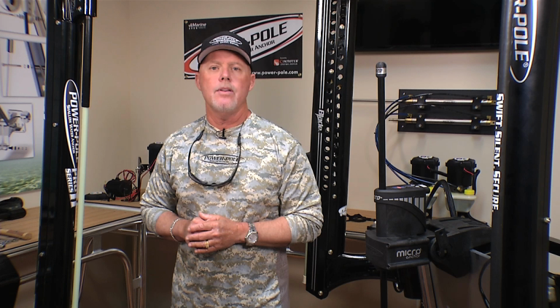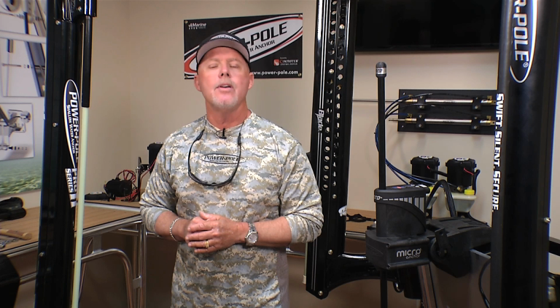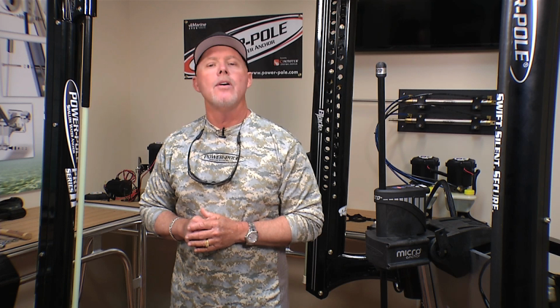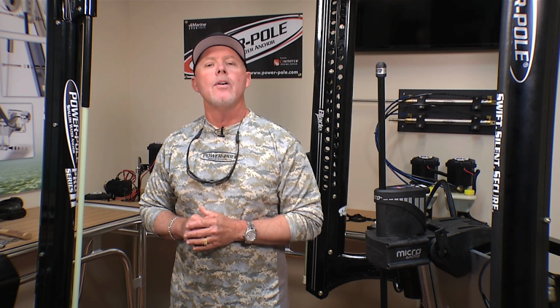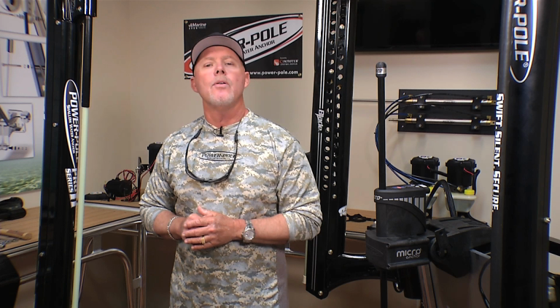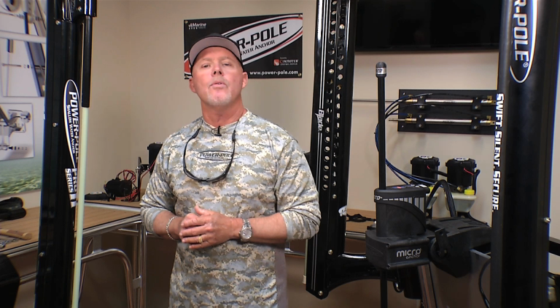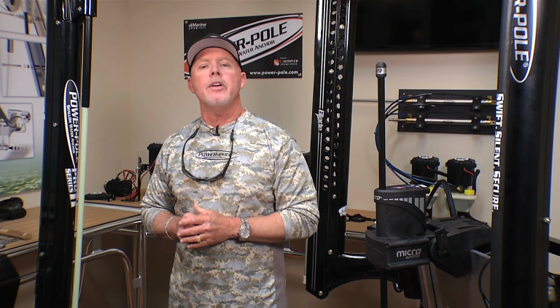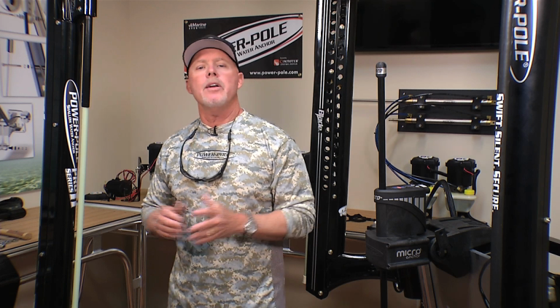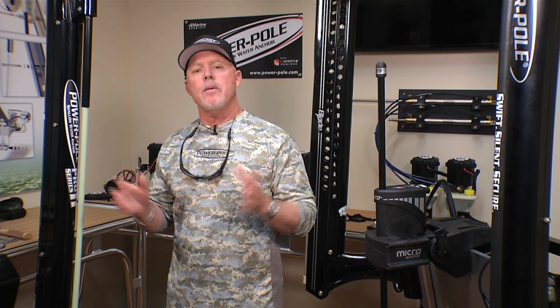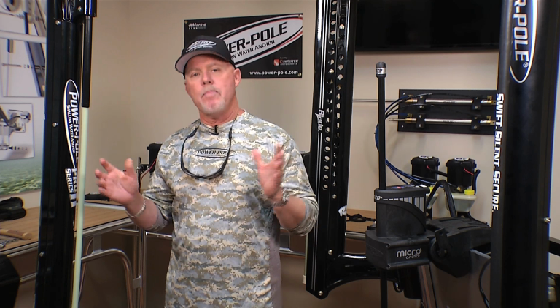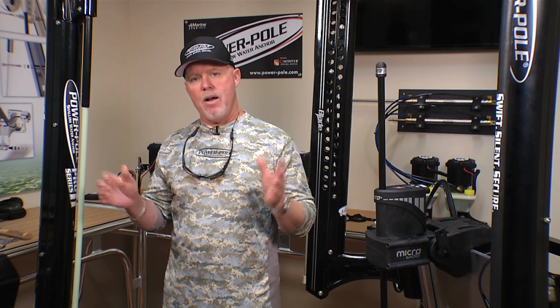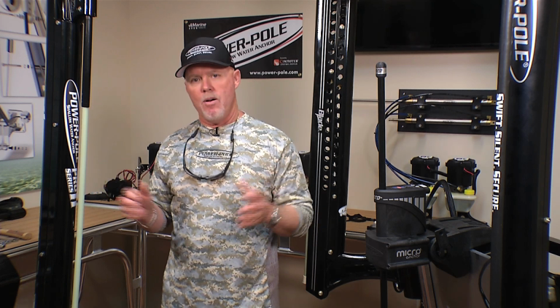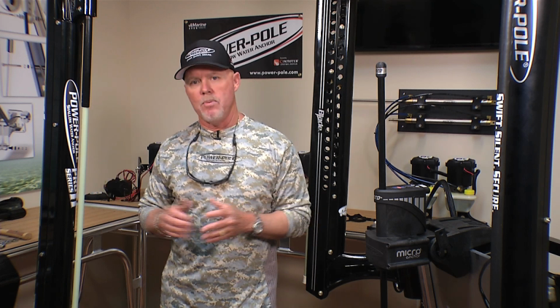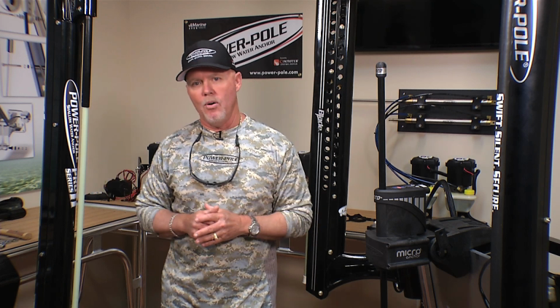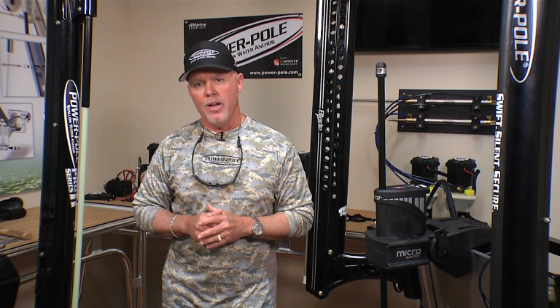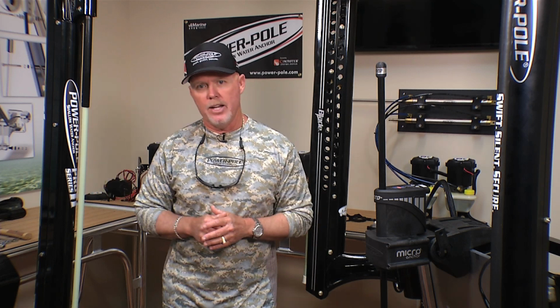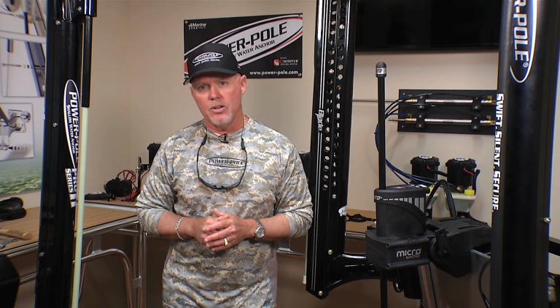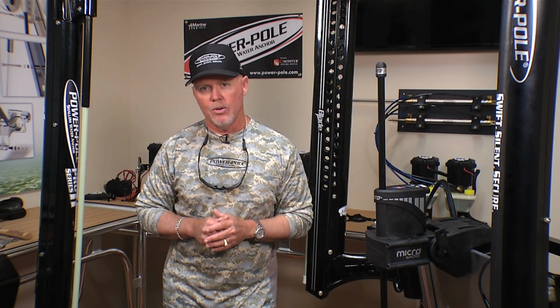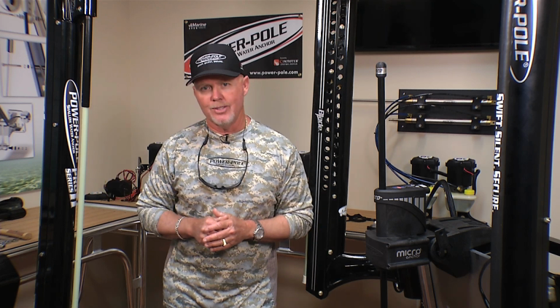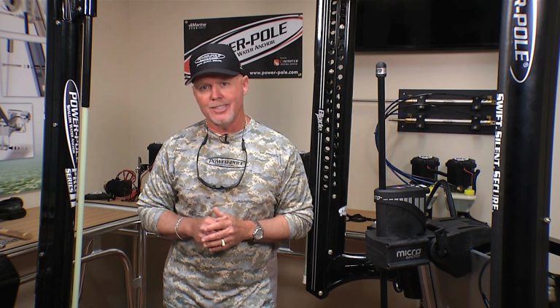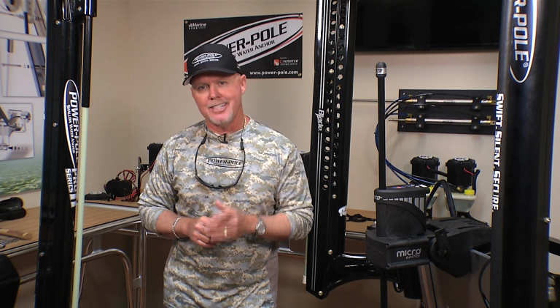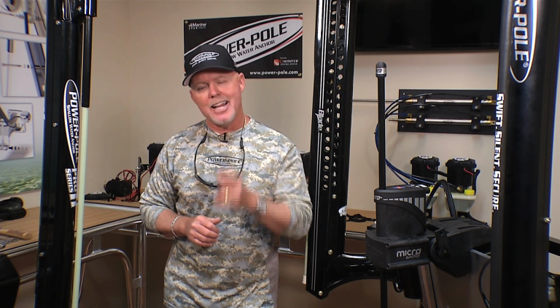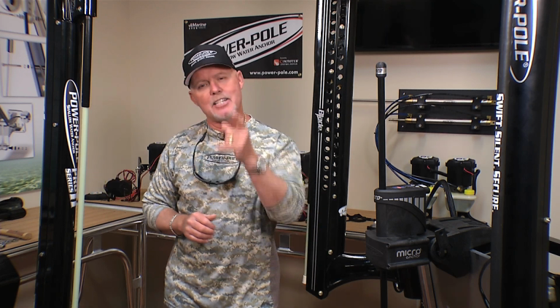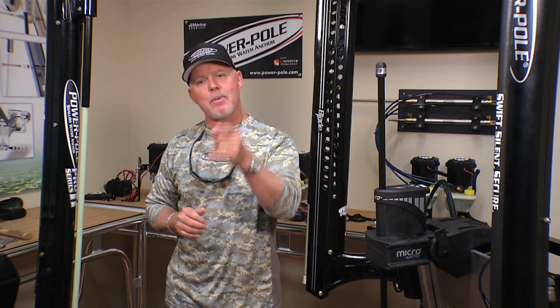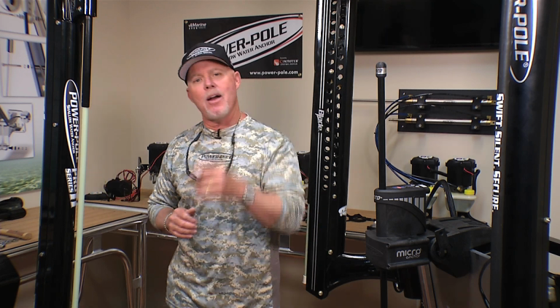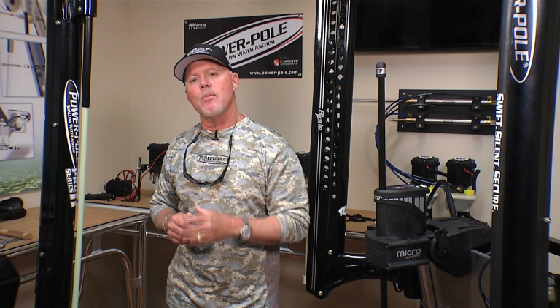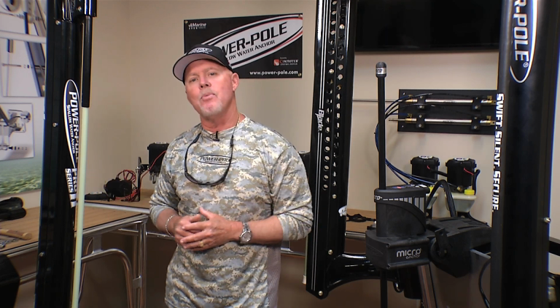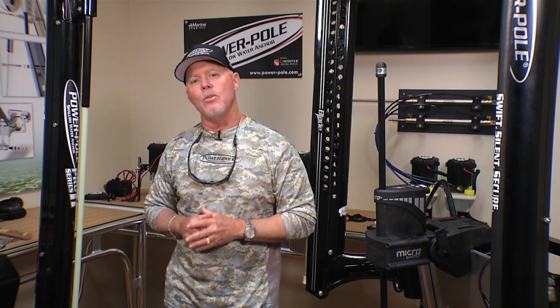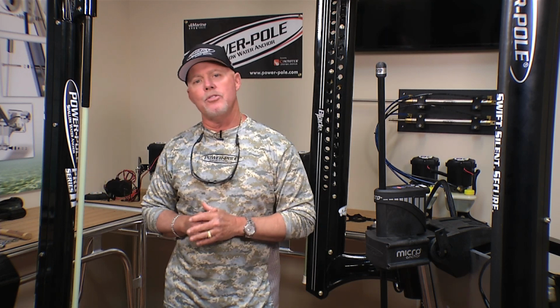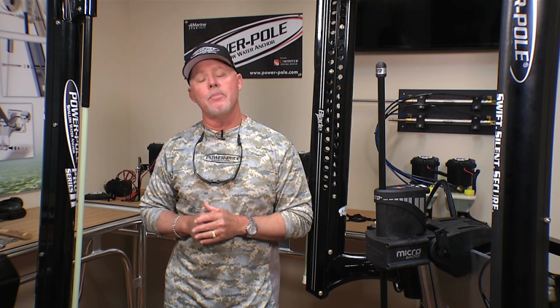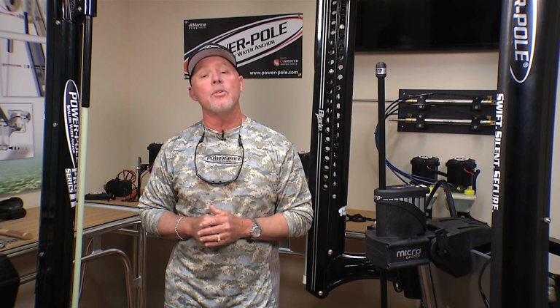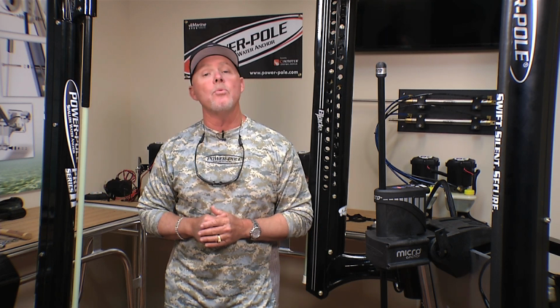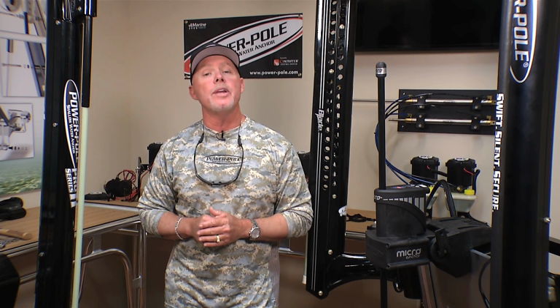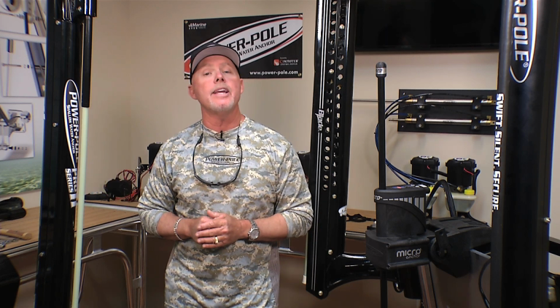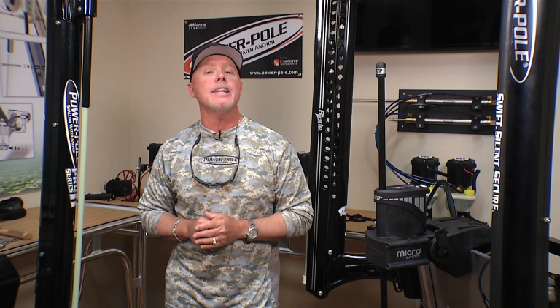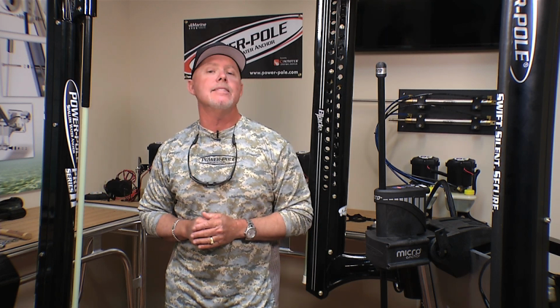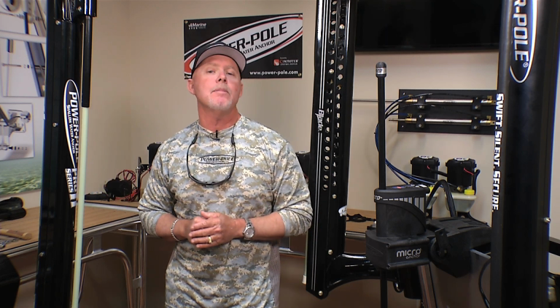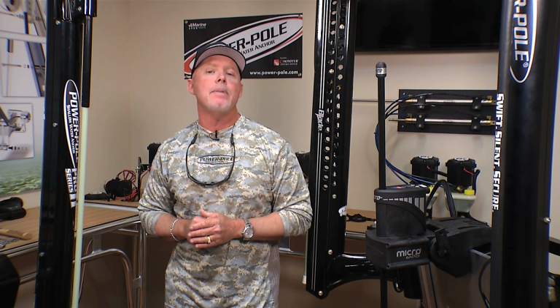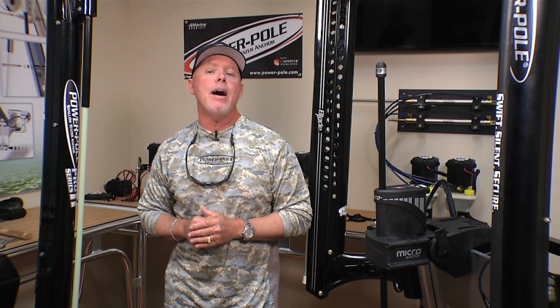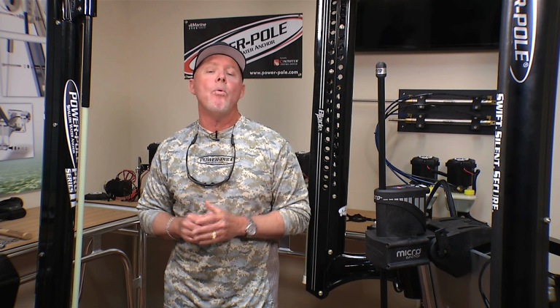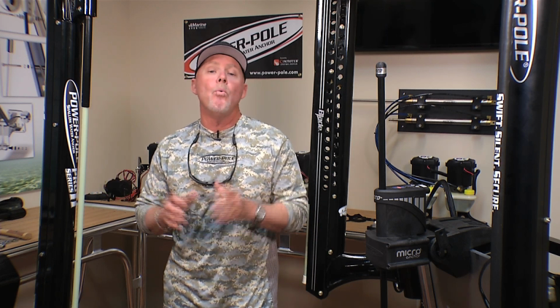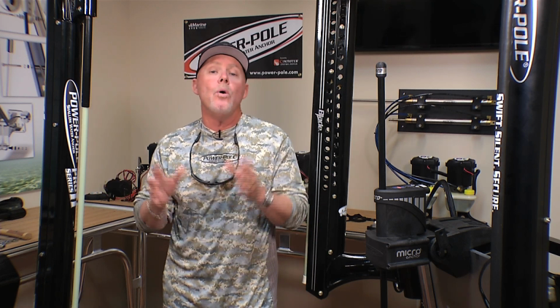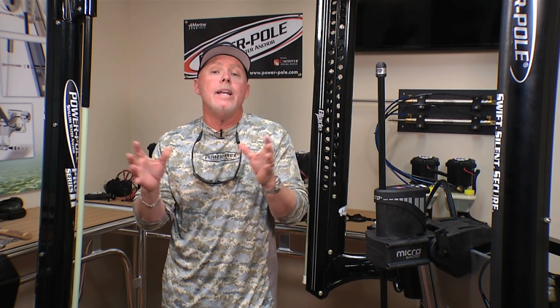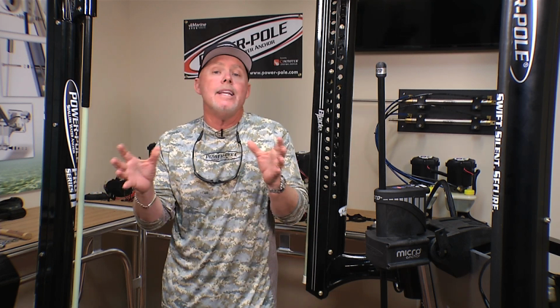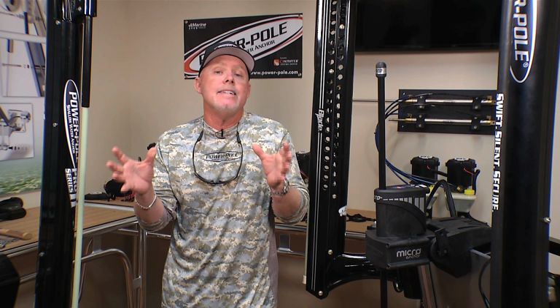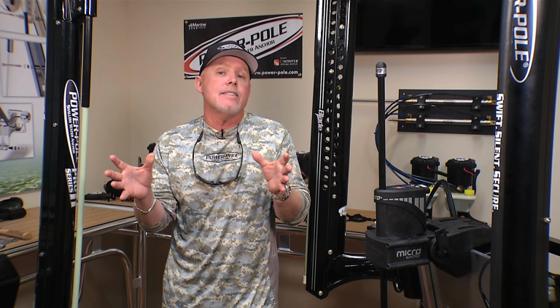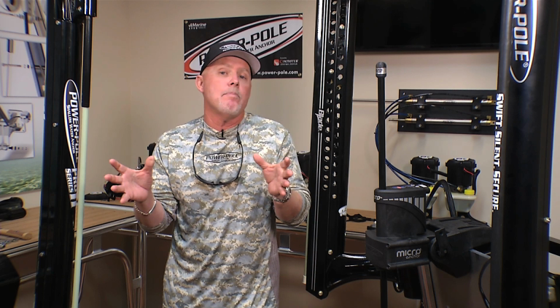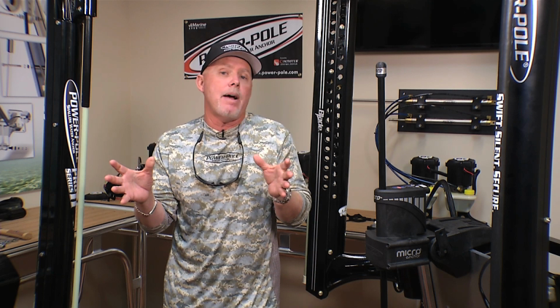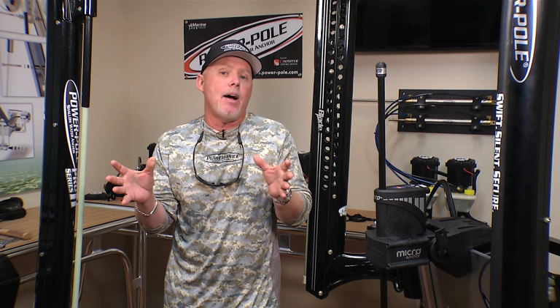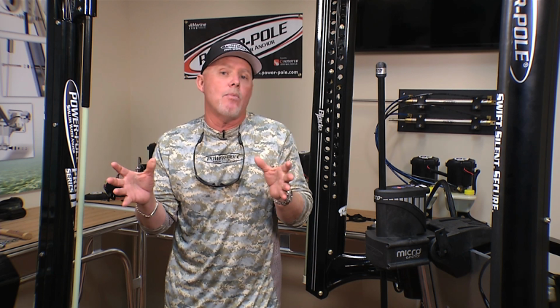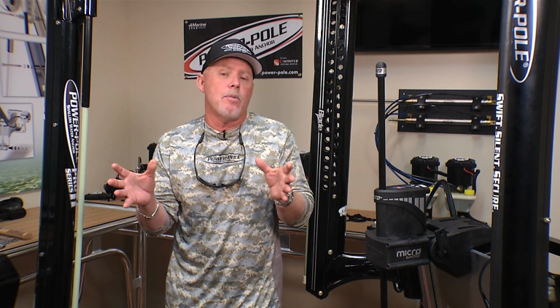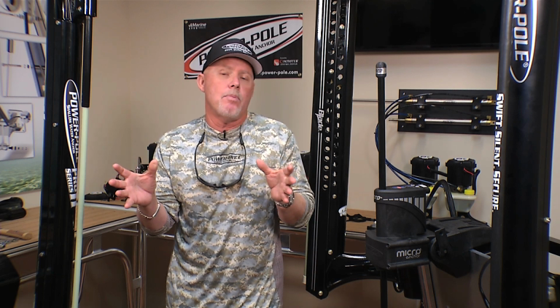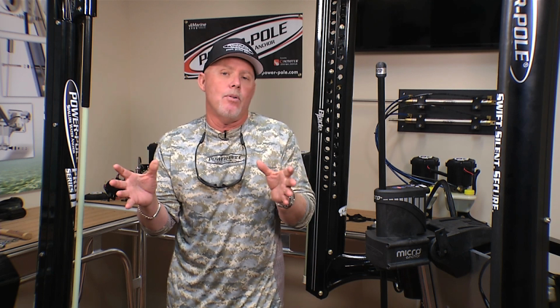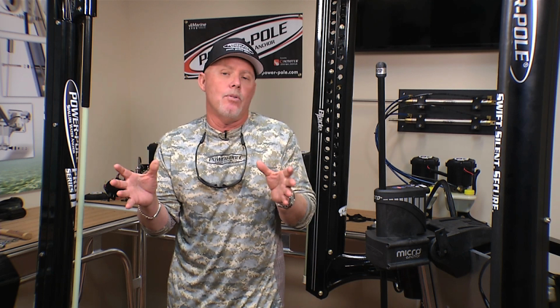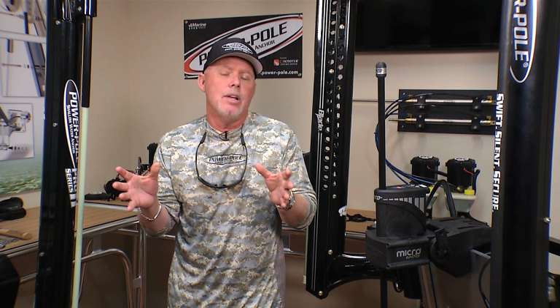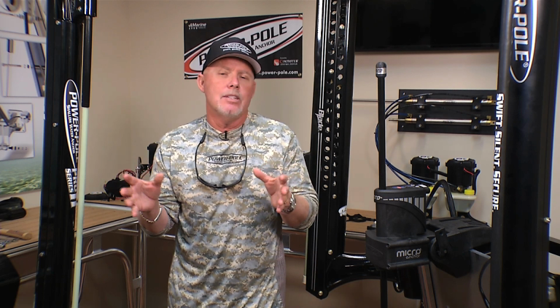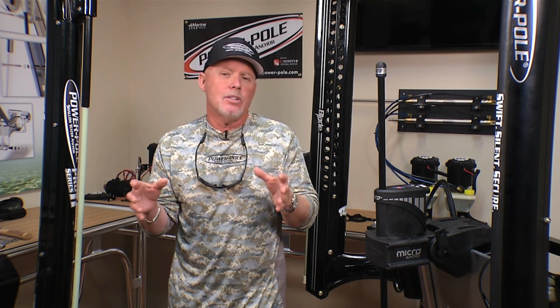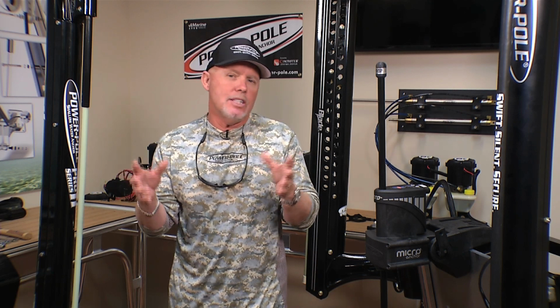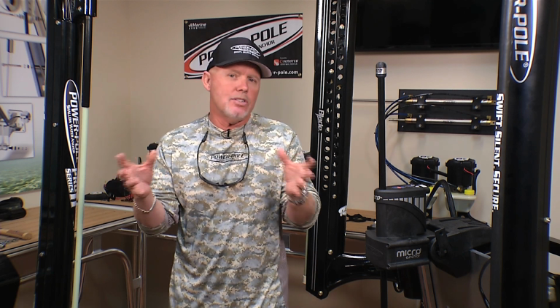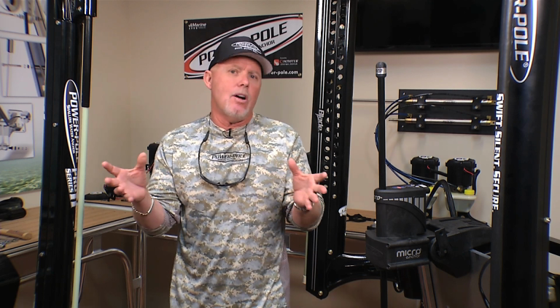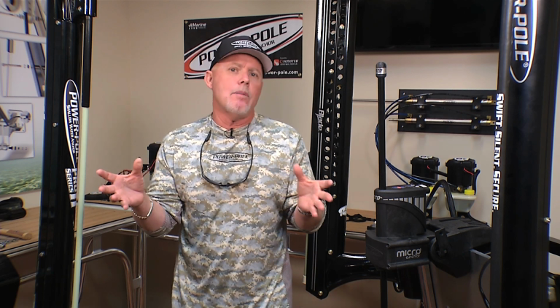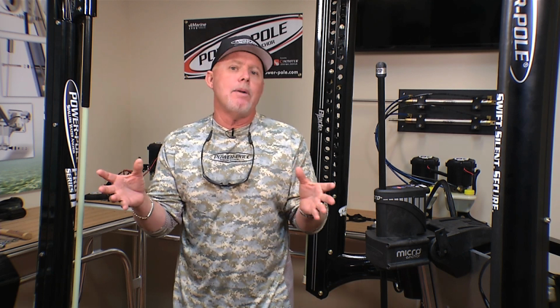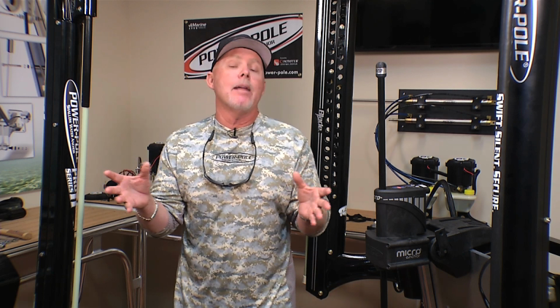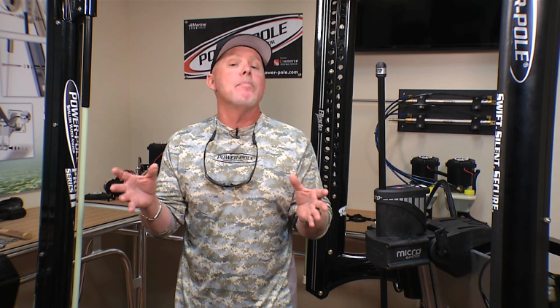We're here at PowerPole headquarters and today's PowerPole Tip of the Week is about what is a PowerPole. So let's talk about it.